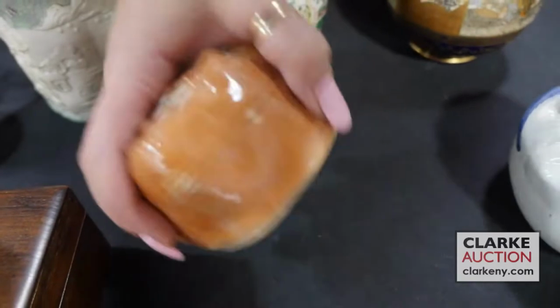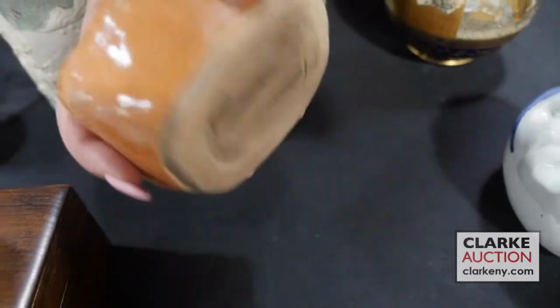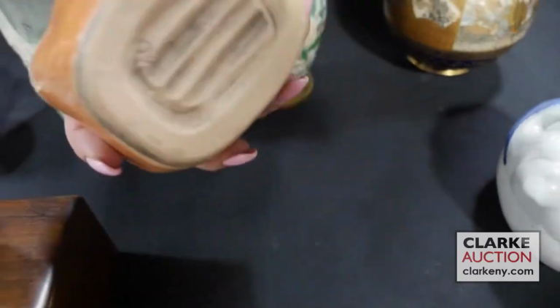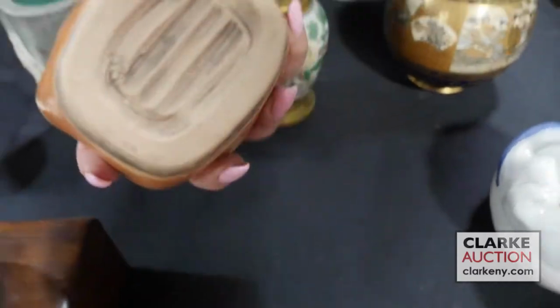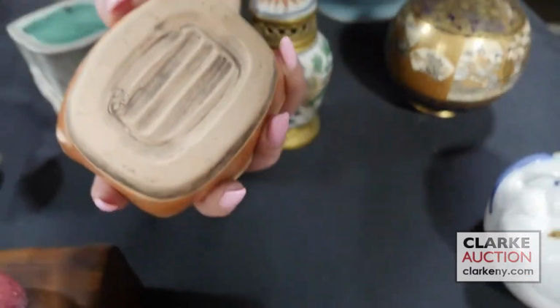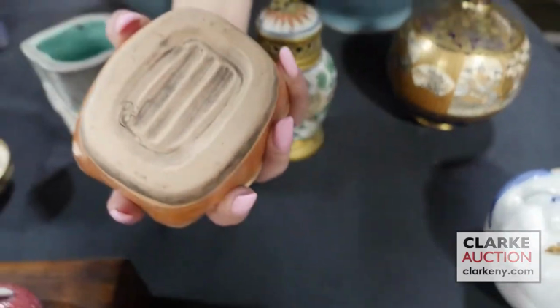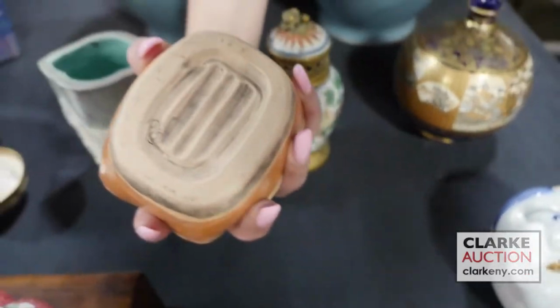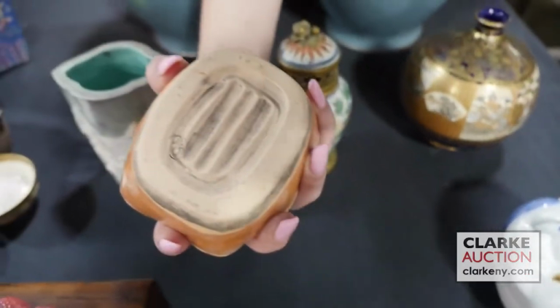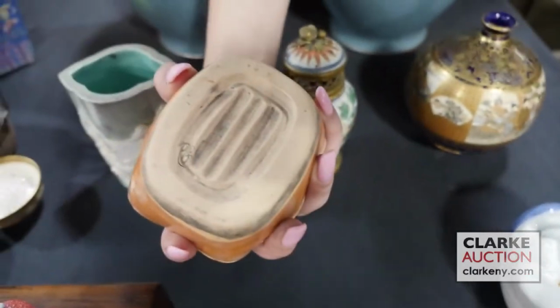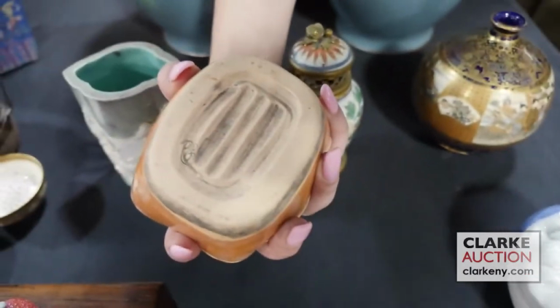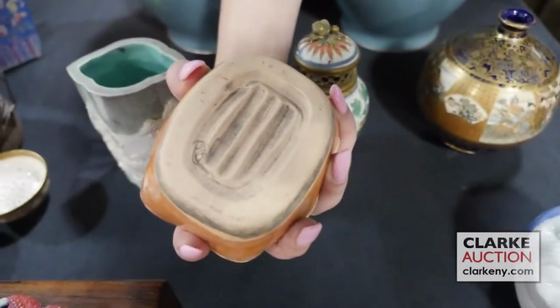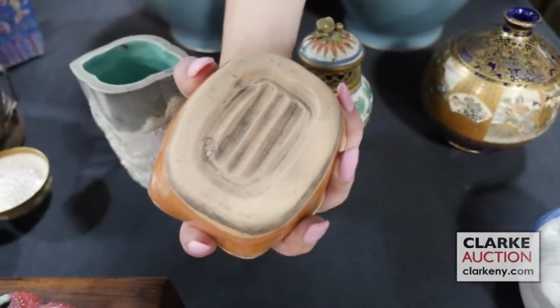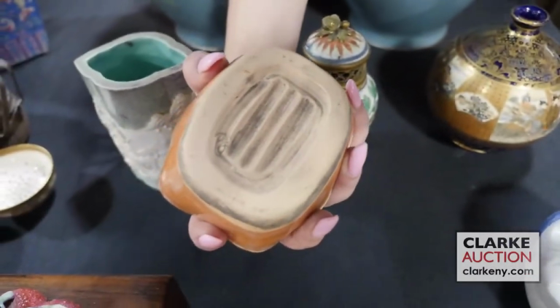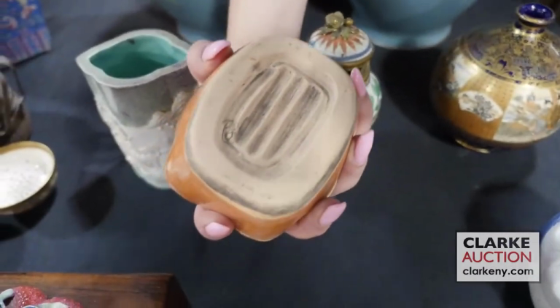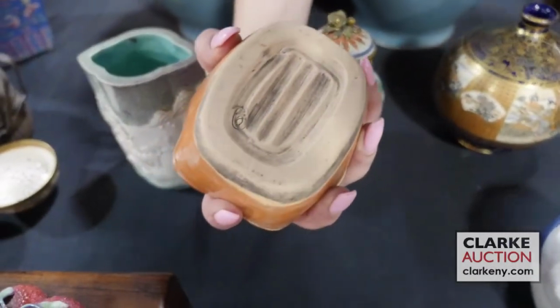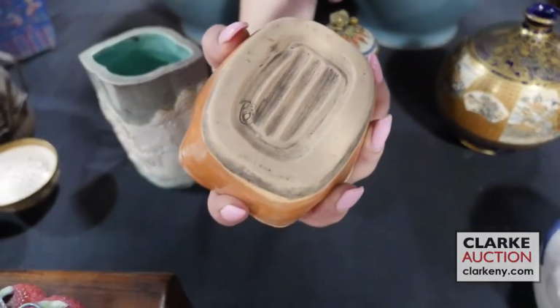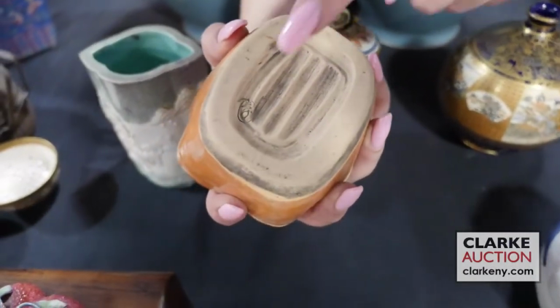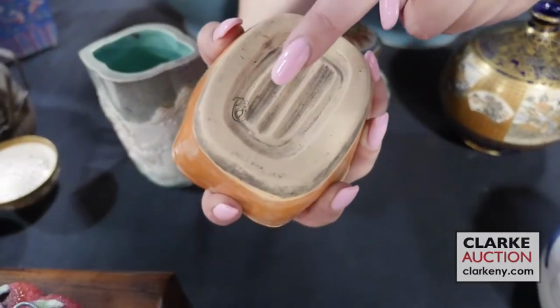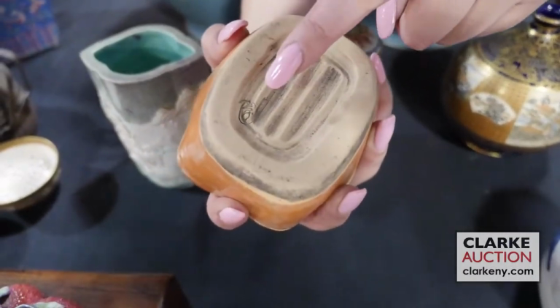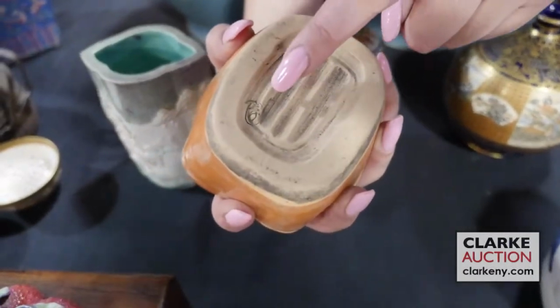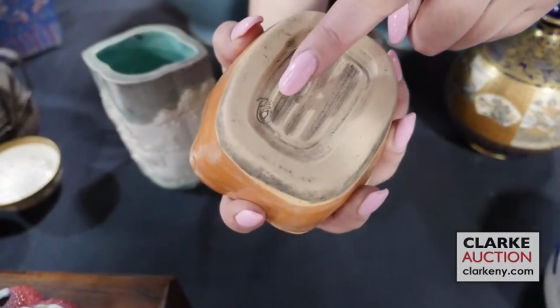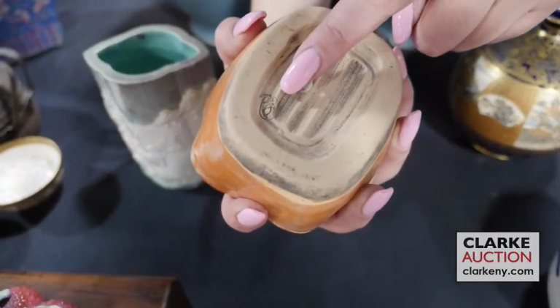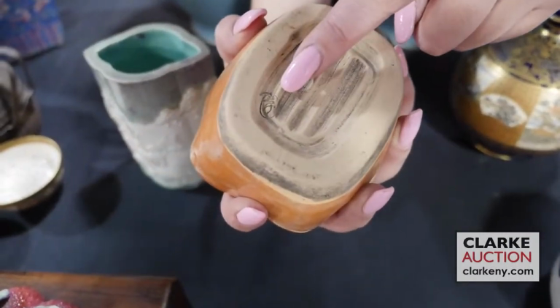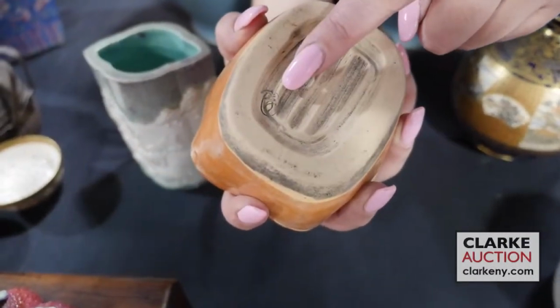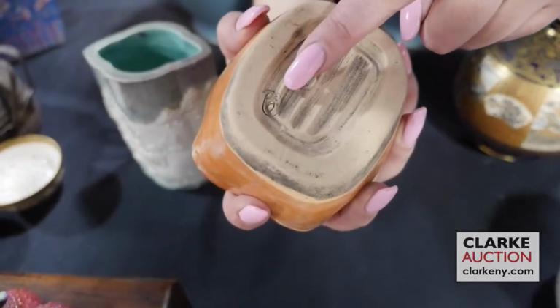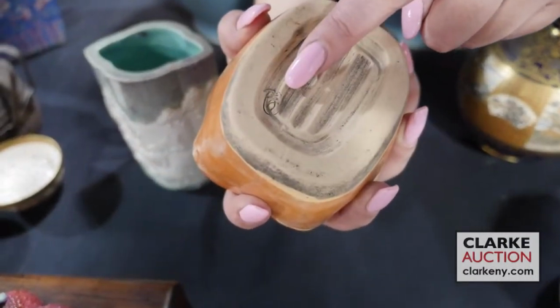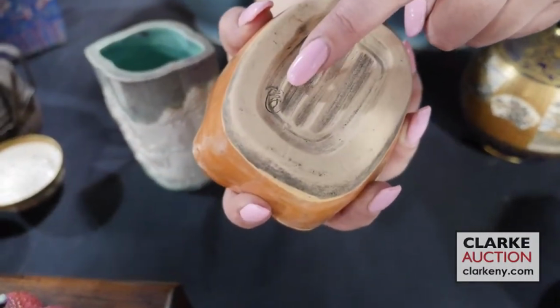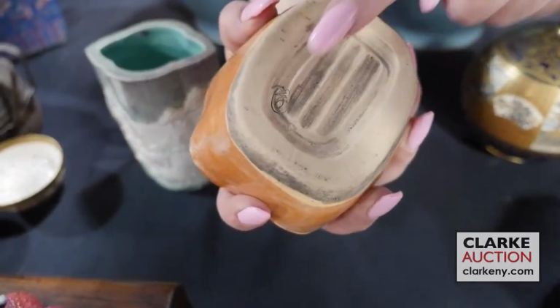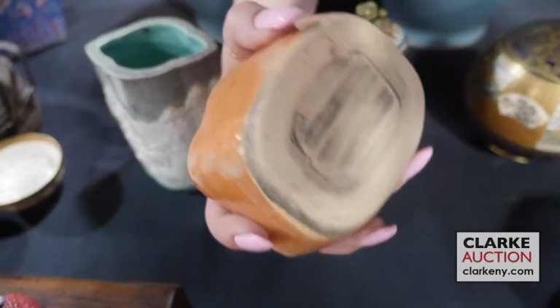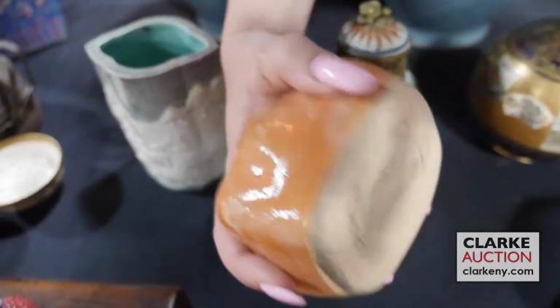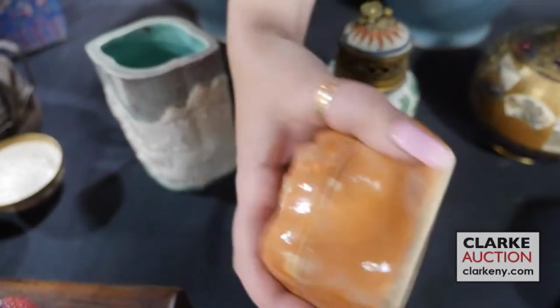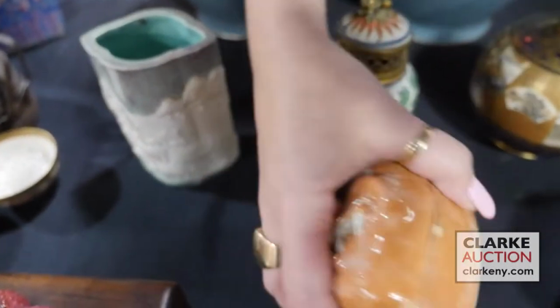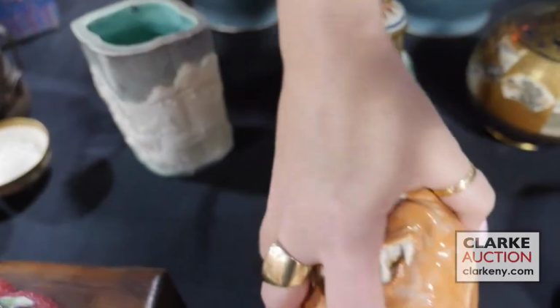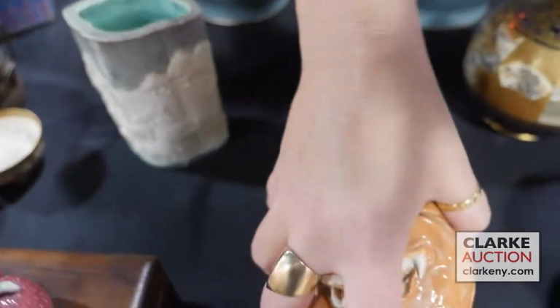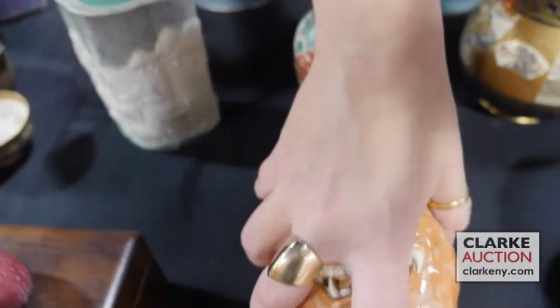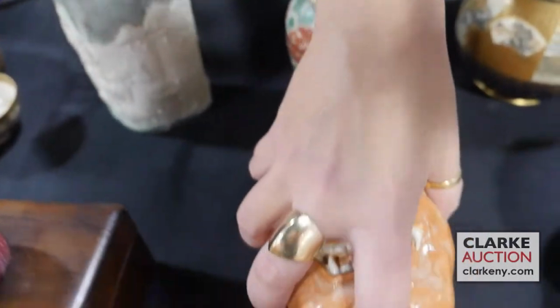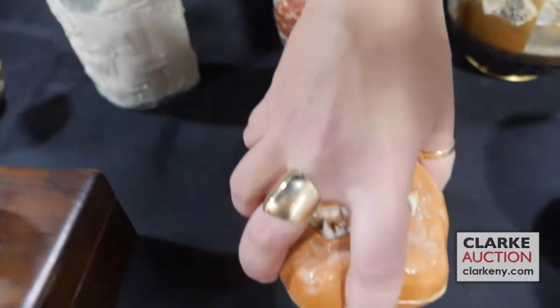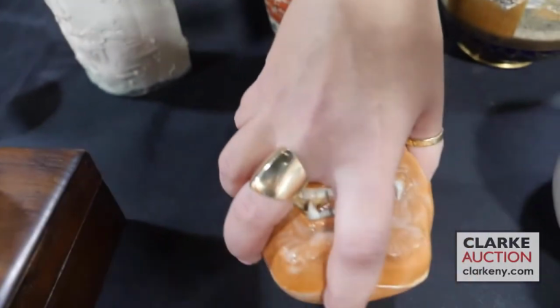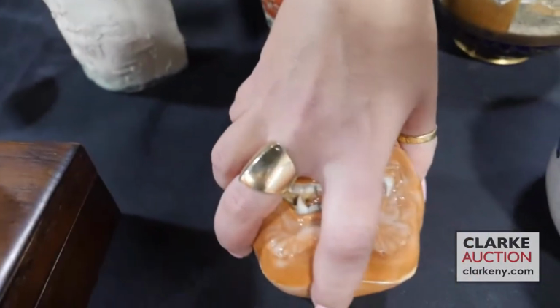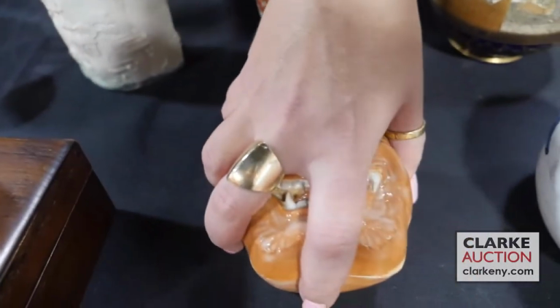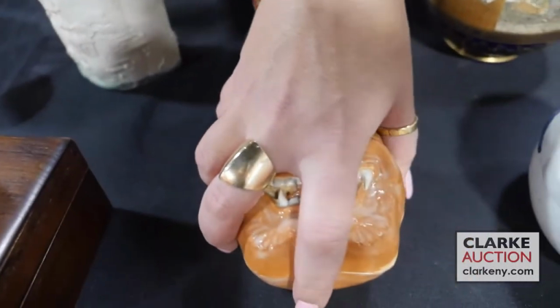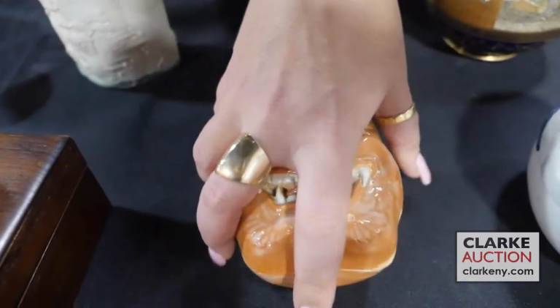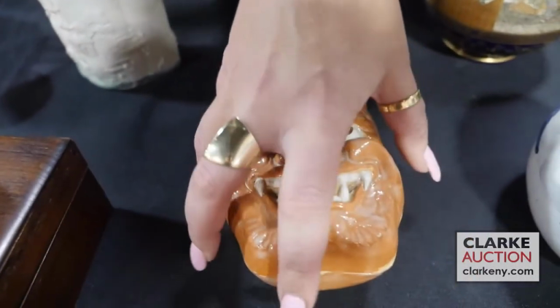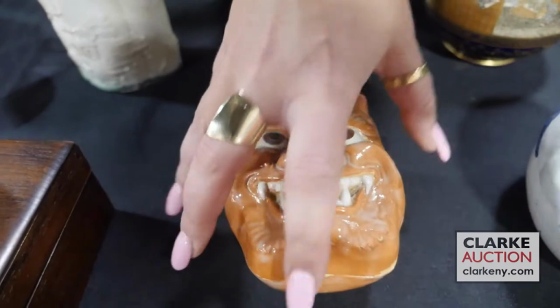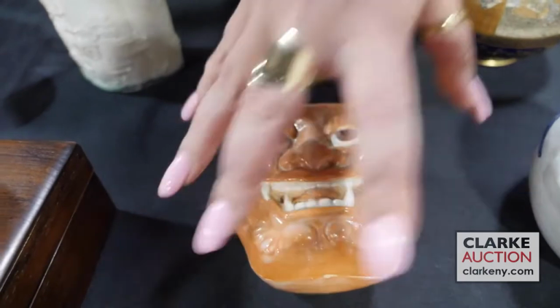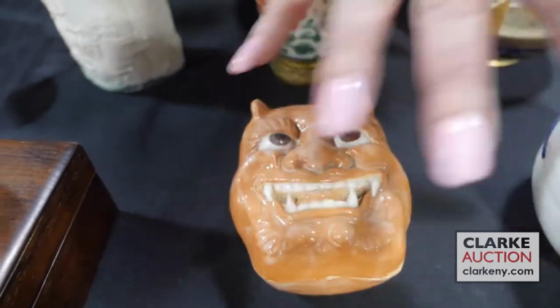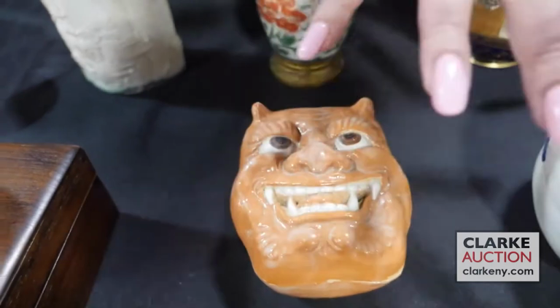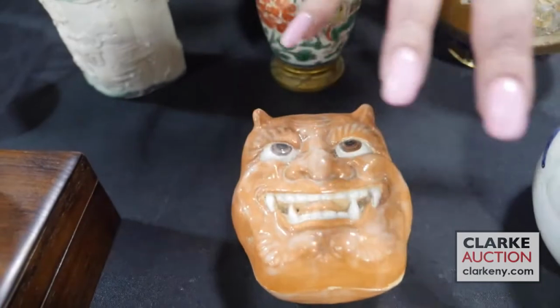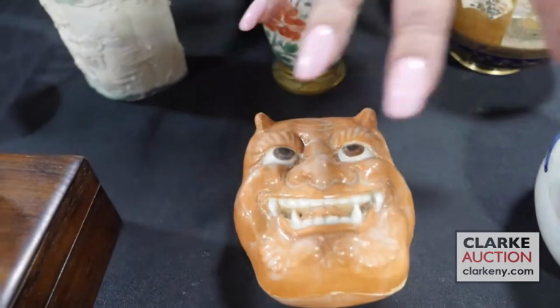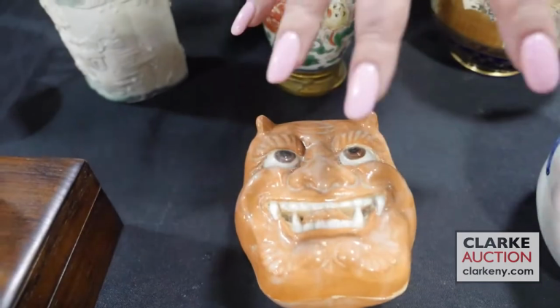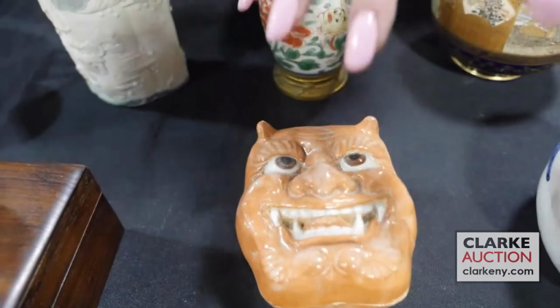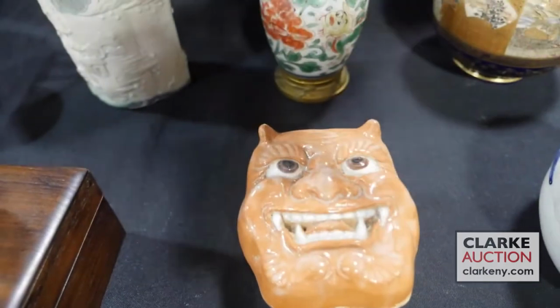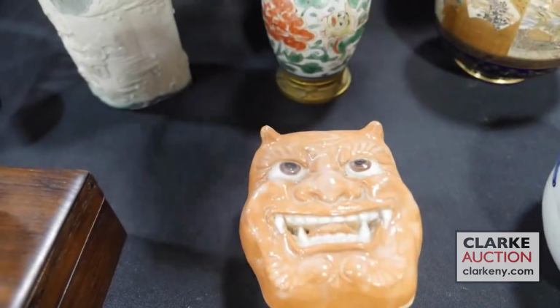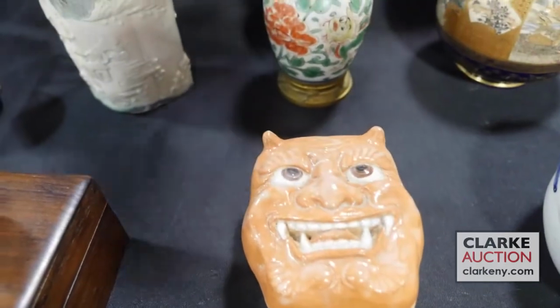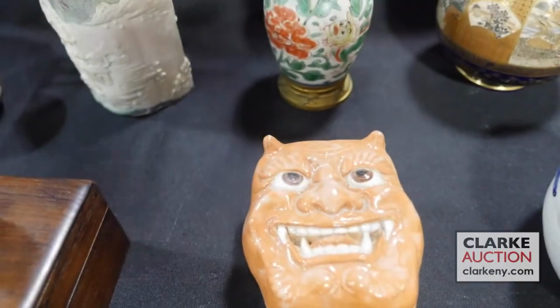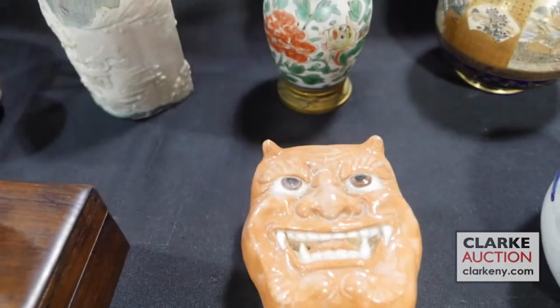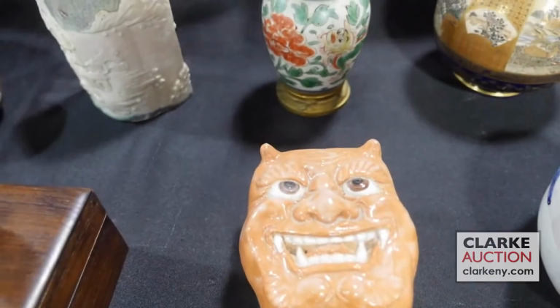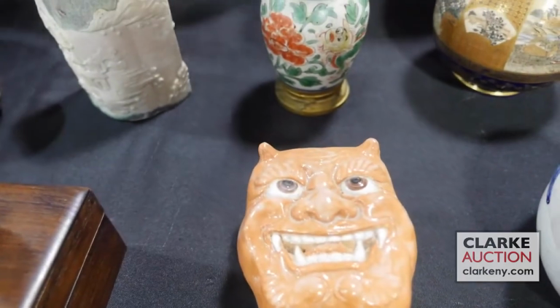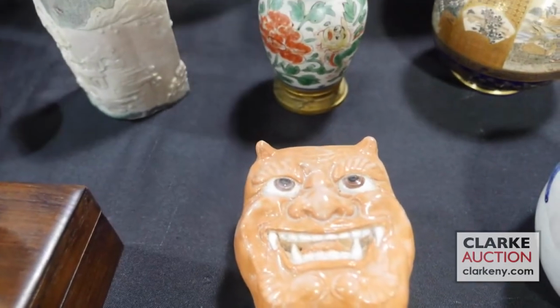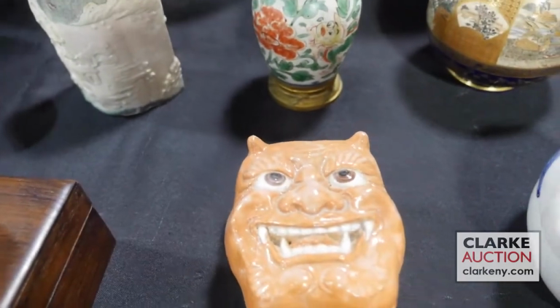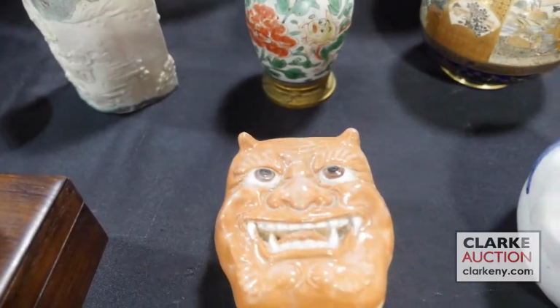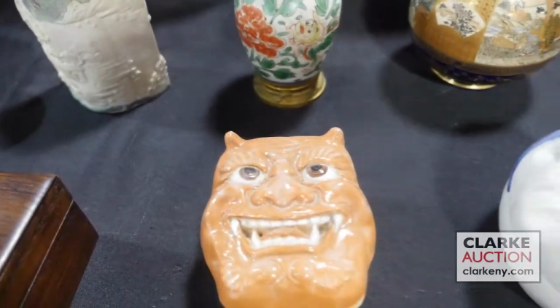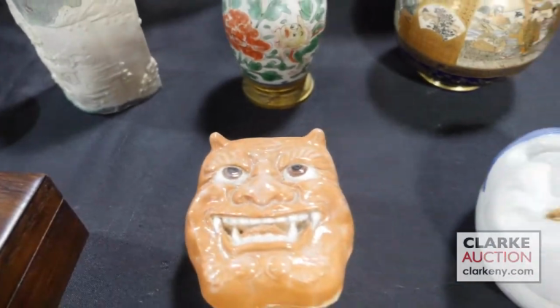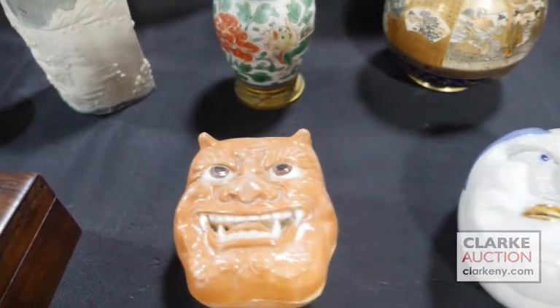If you look on the bottom there is a marking in the corner here. I love both of these — both at three to five hundred.